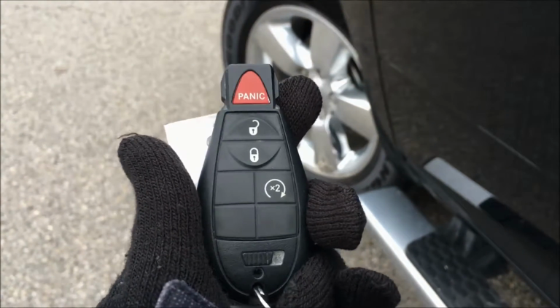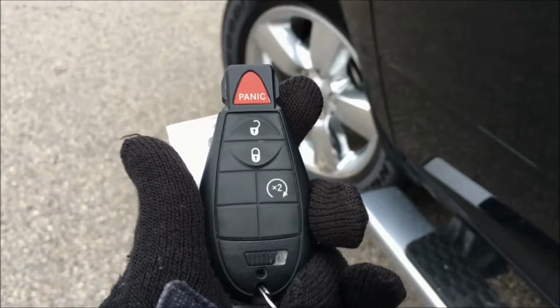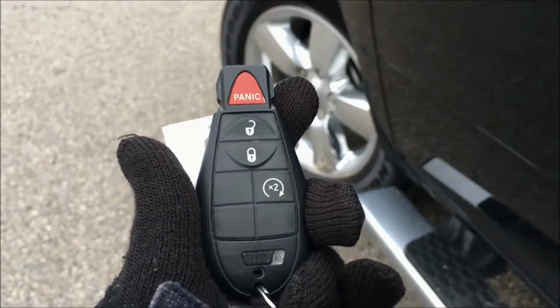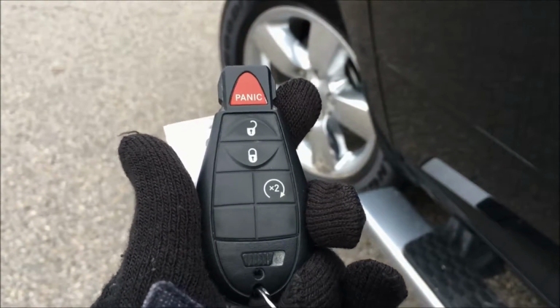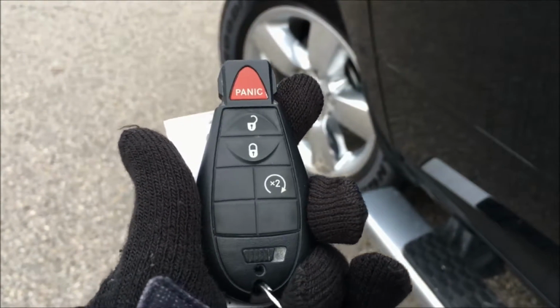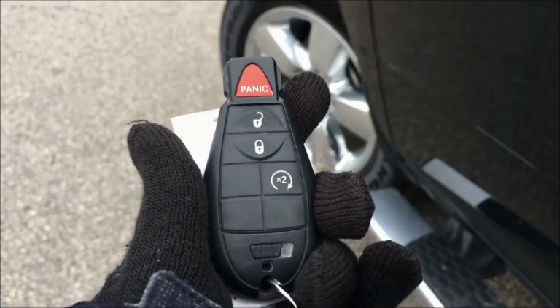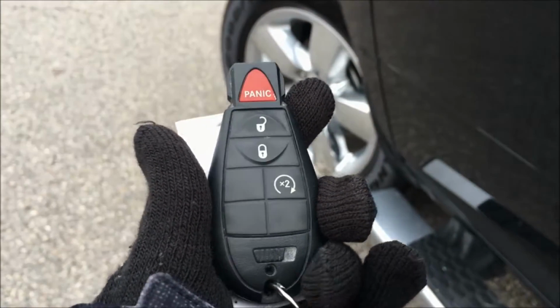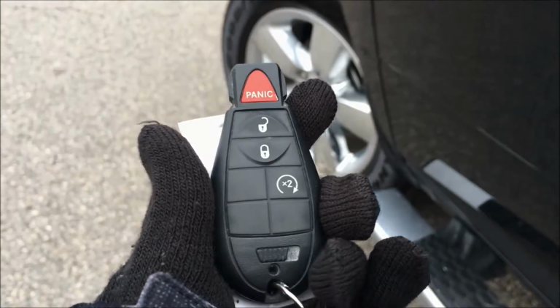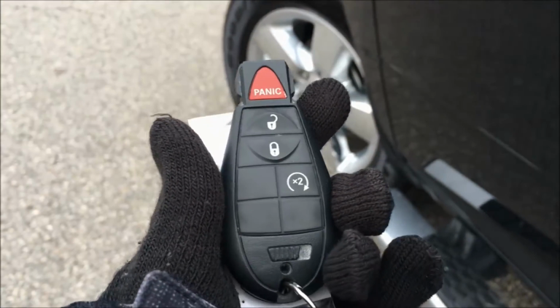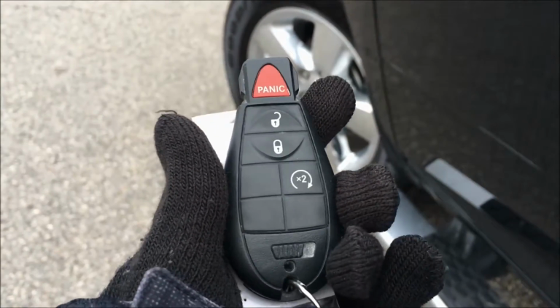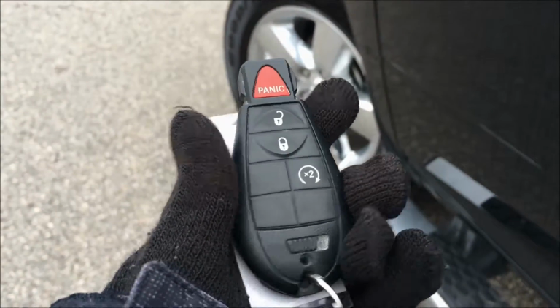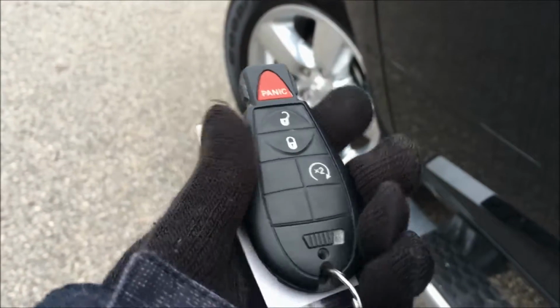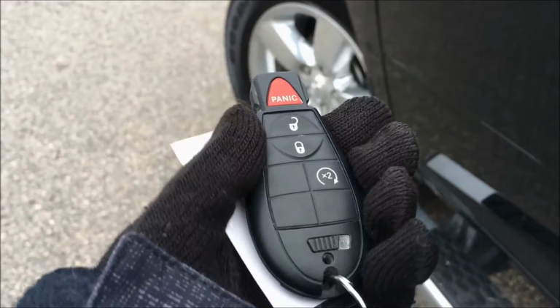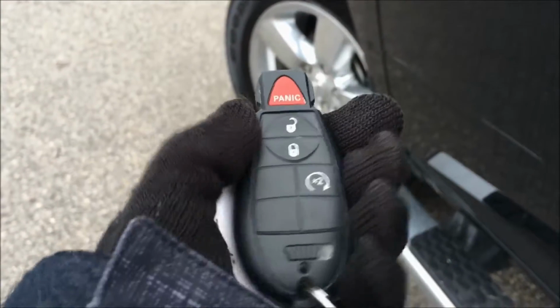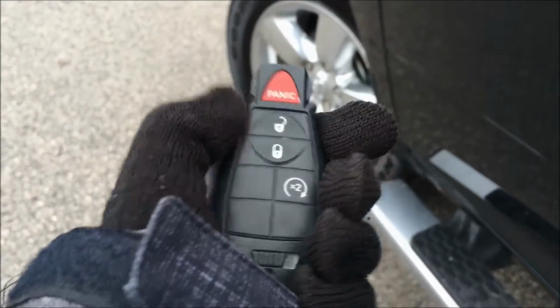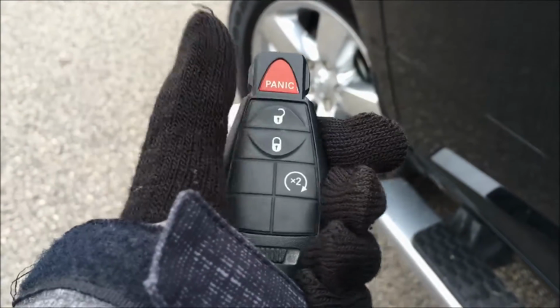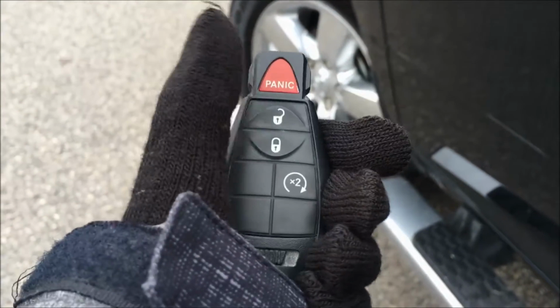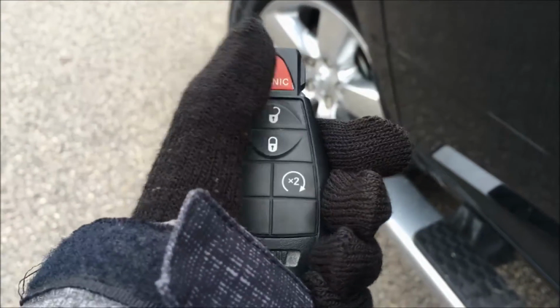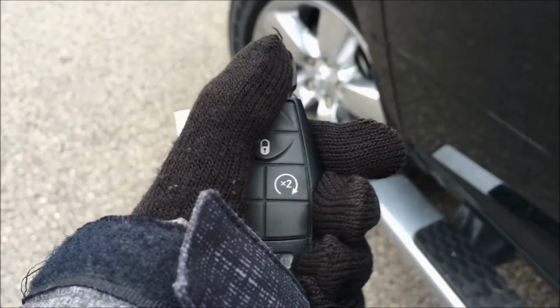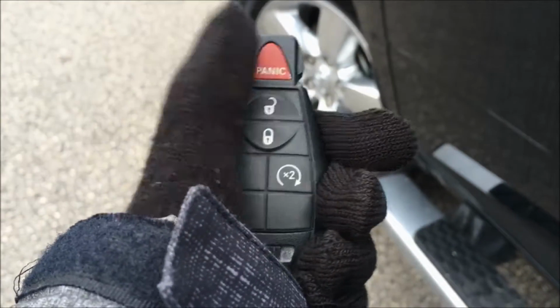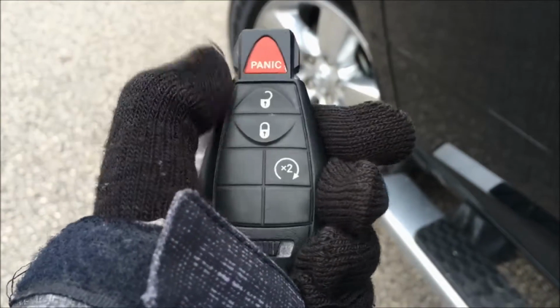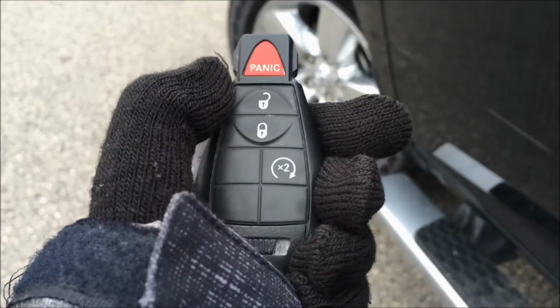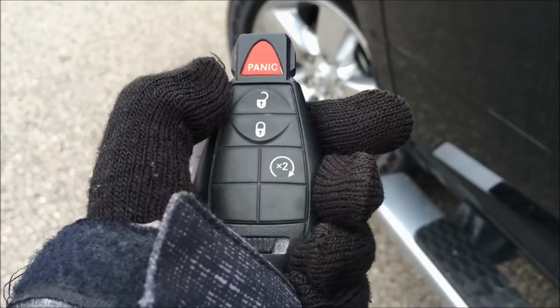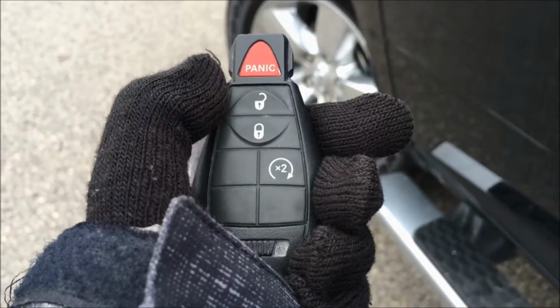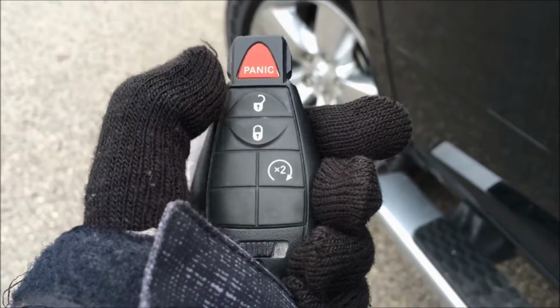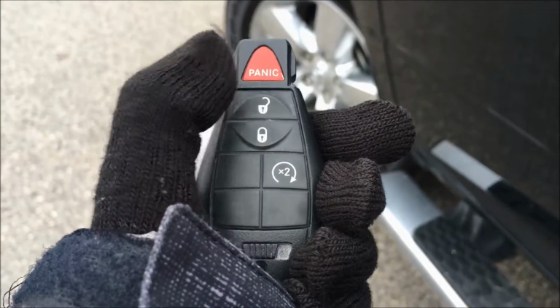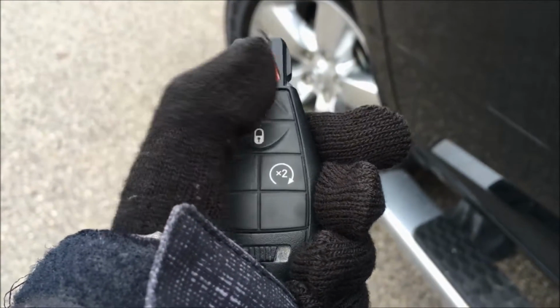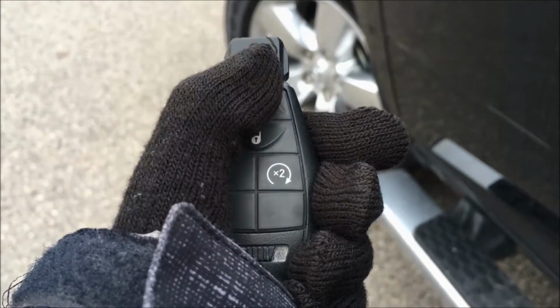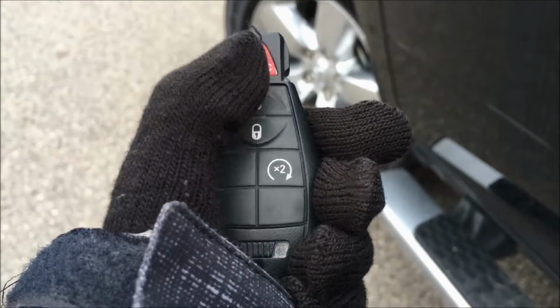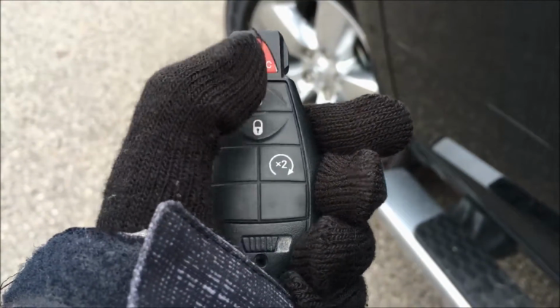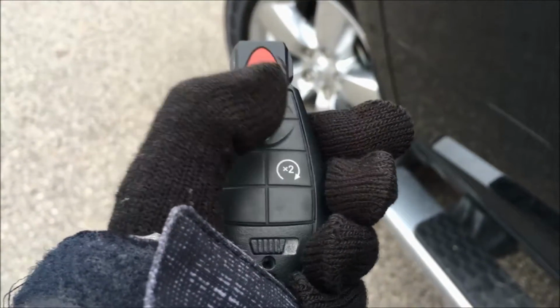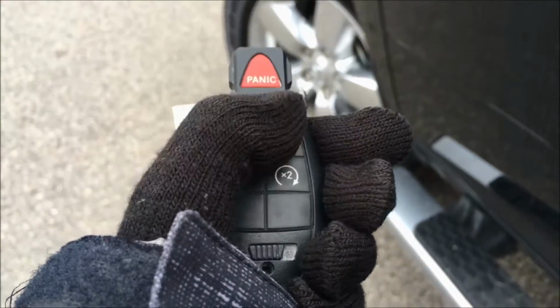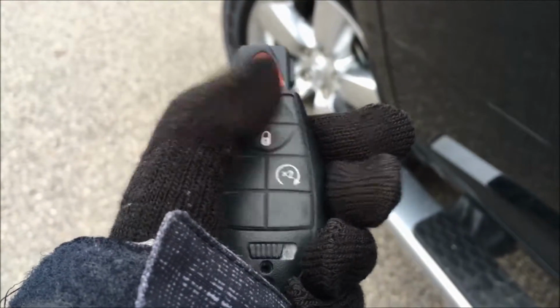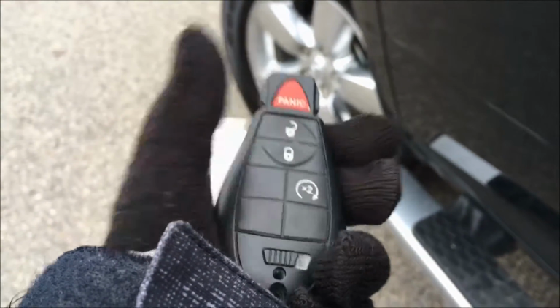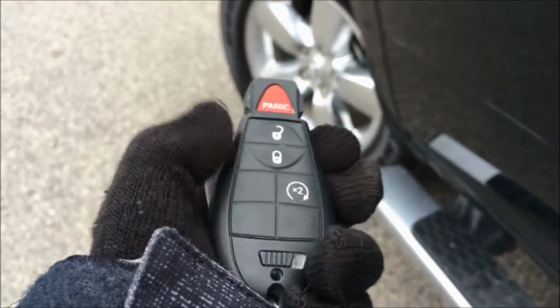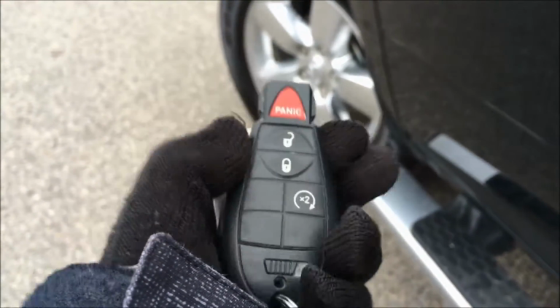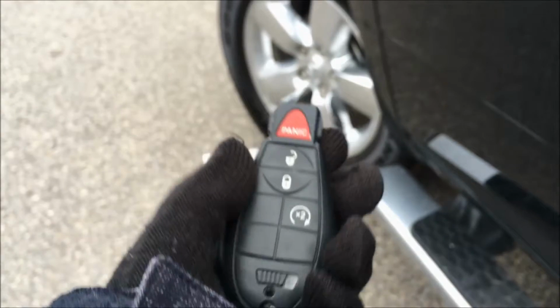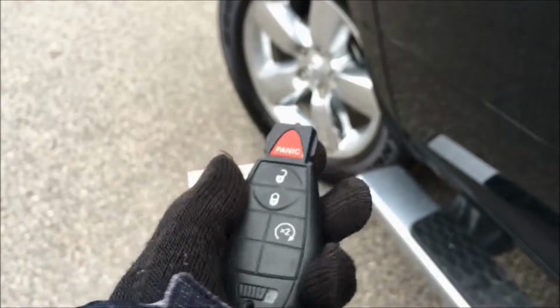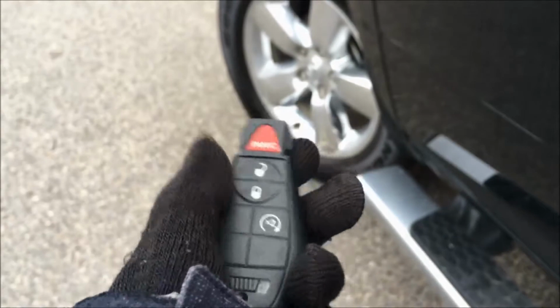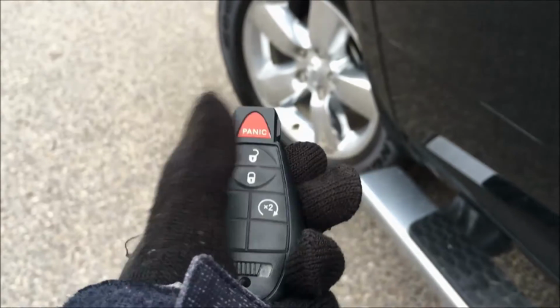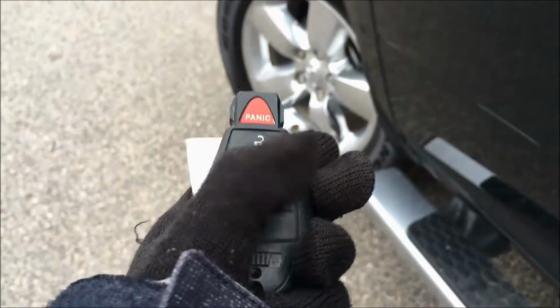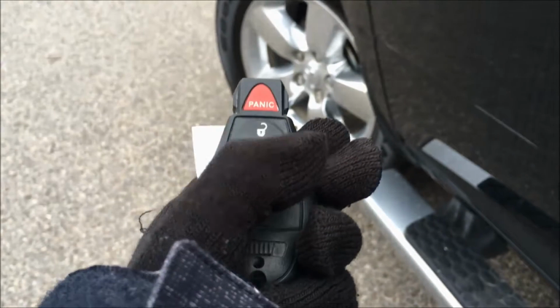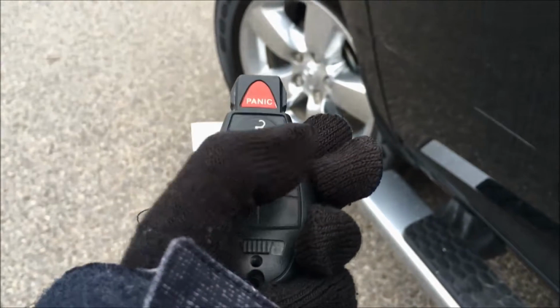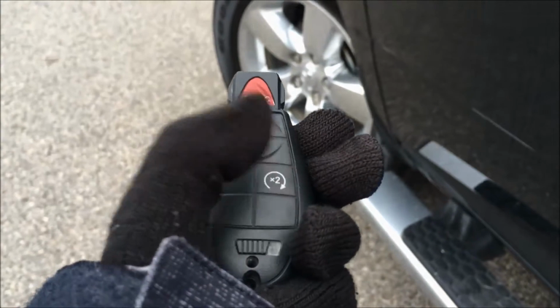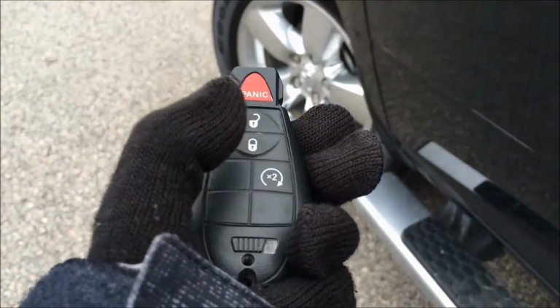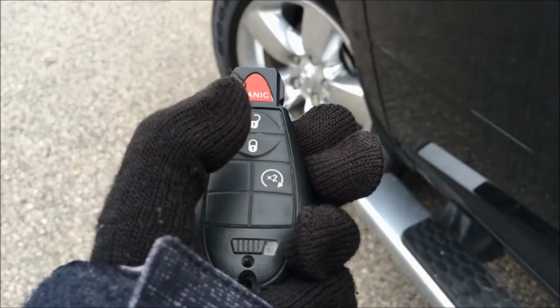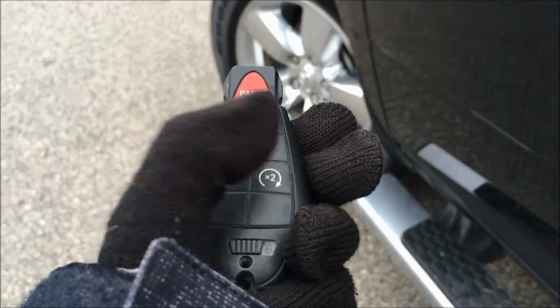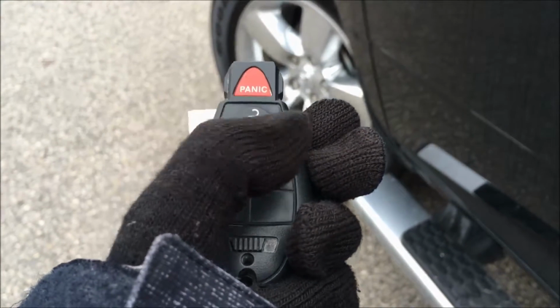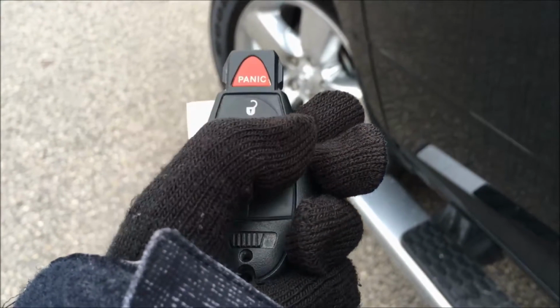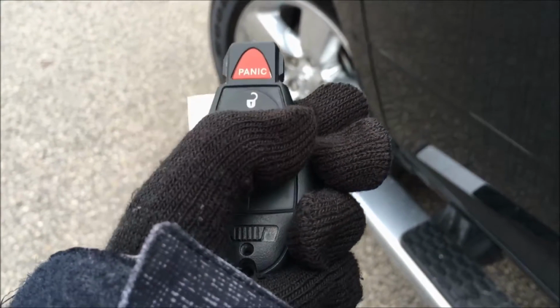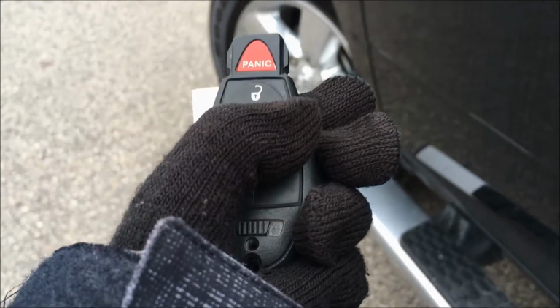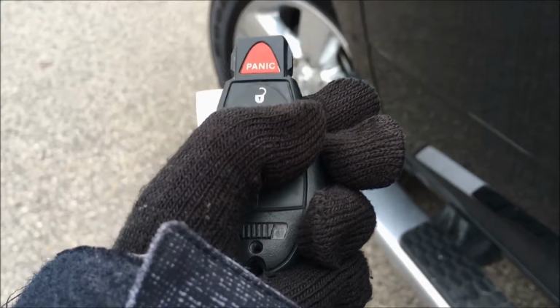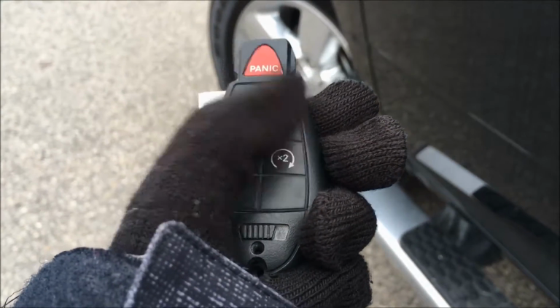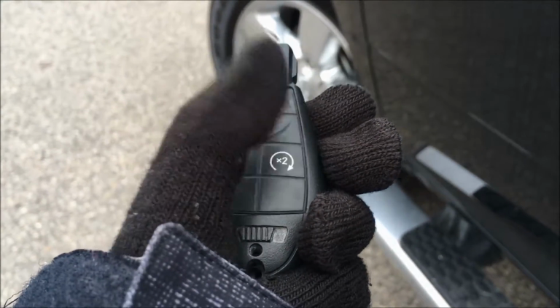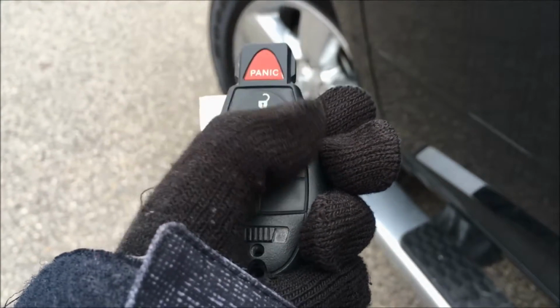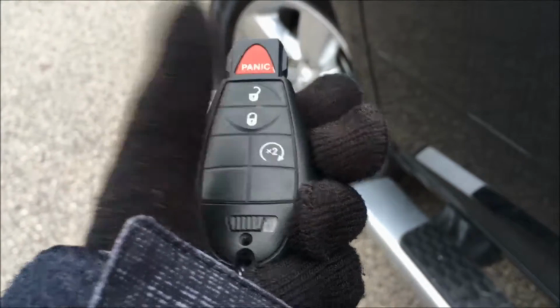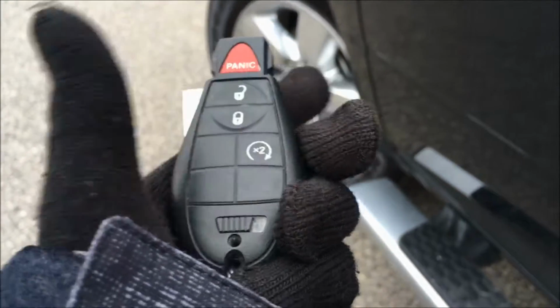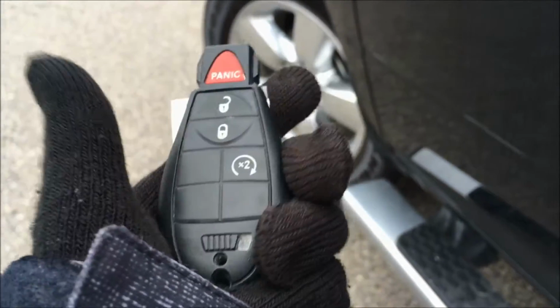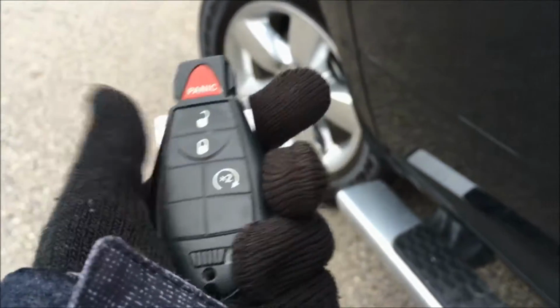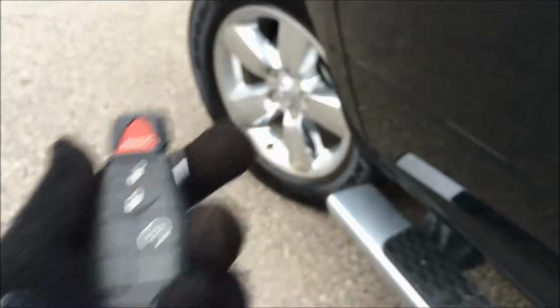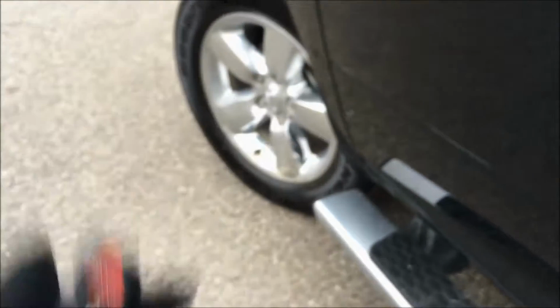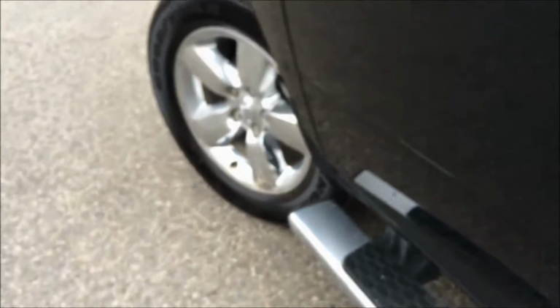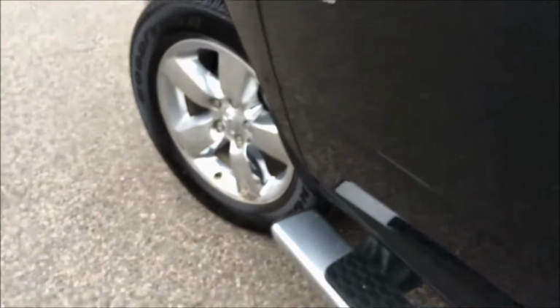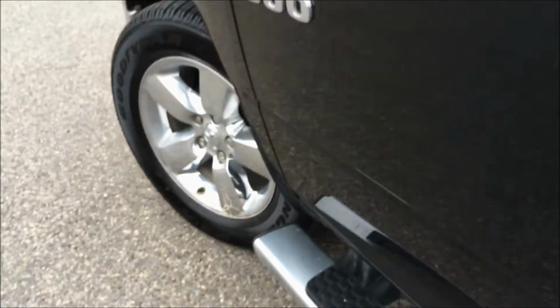On the key to this Ram you'll find your panic button at the top, as well as your unlock and lock buttons, and your remote start if you hit it twice.